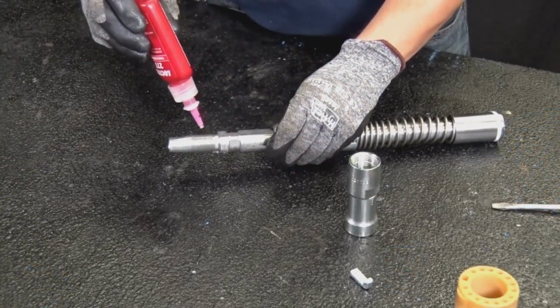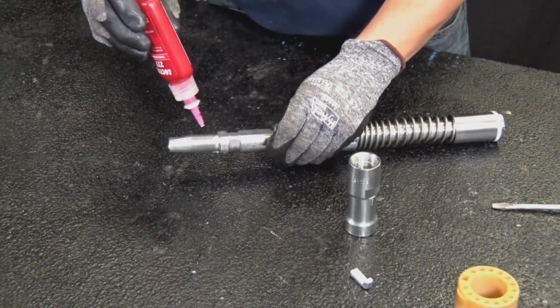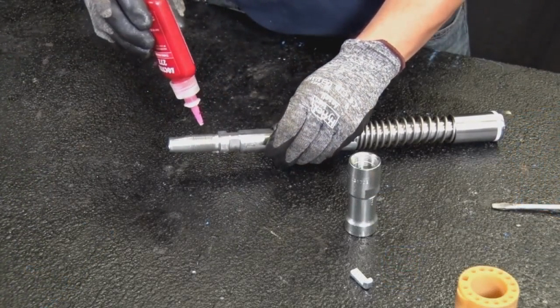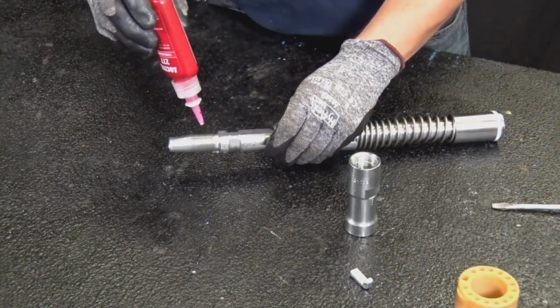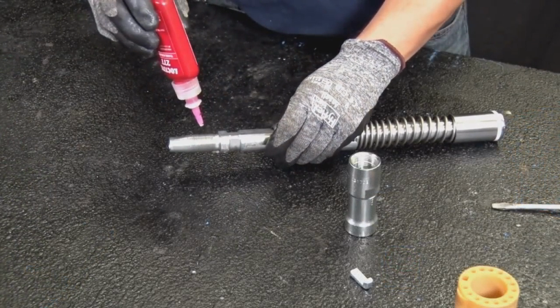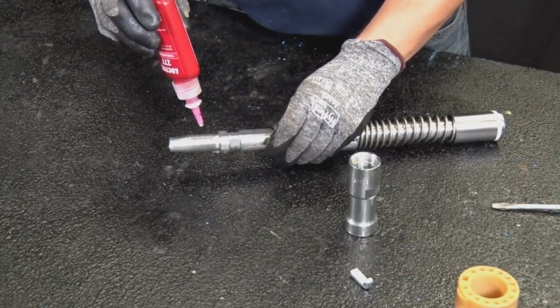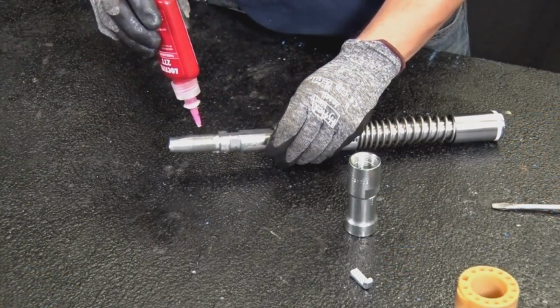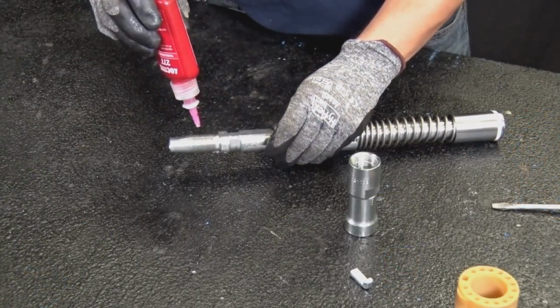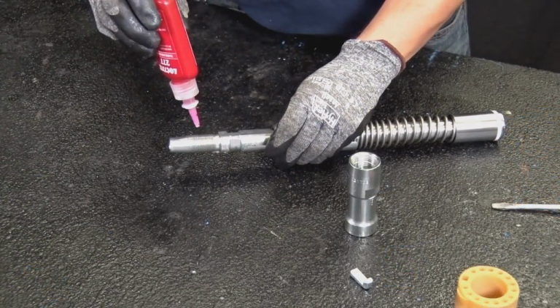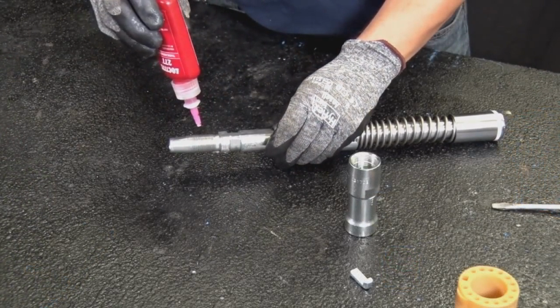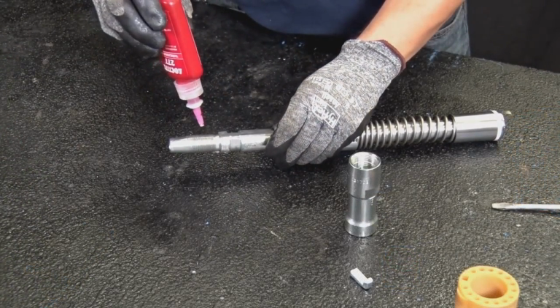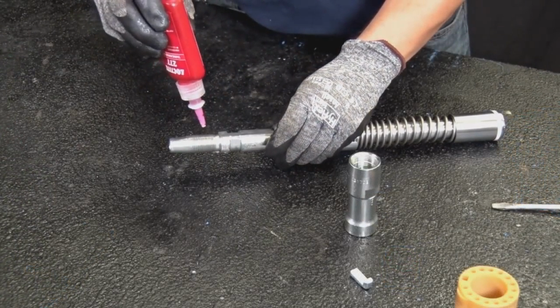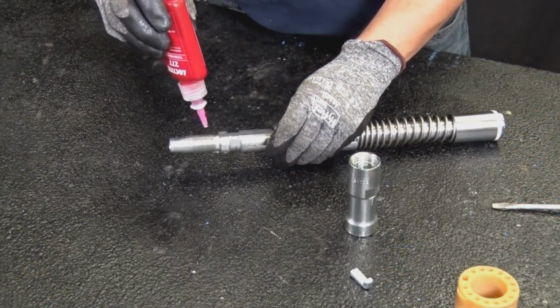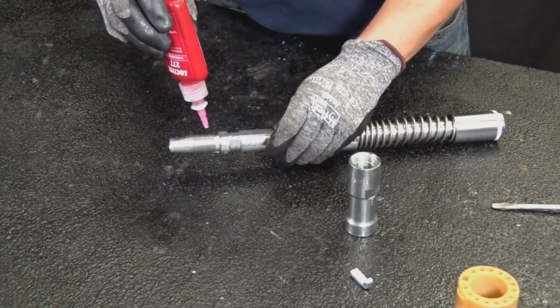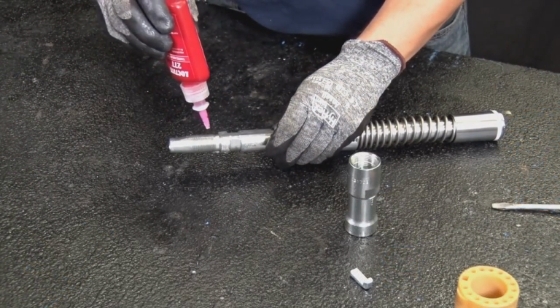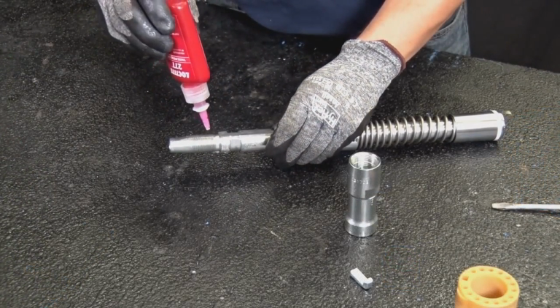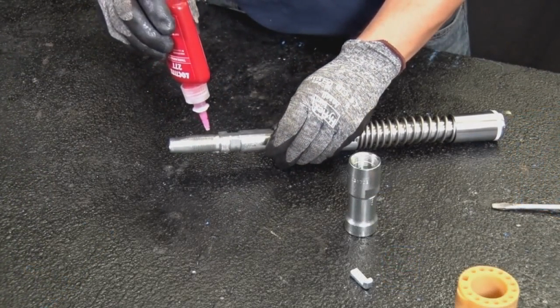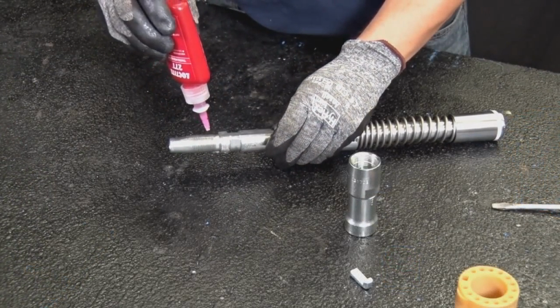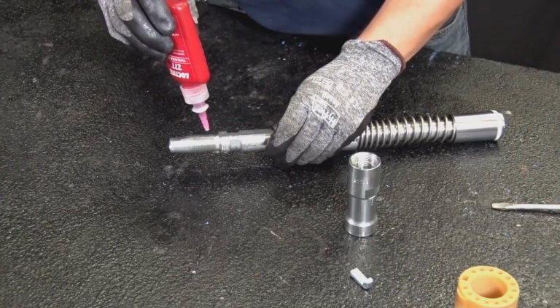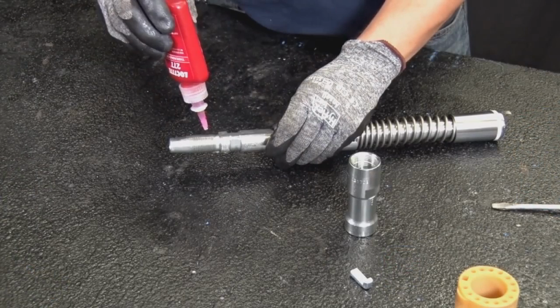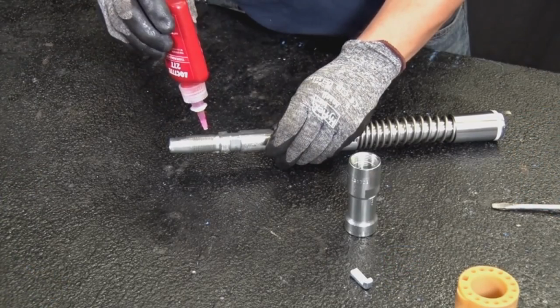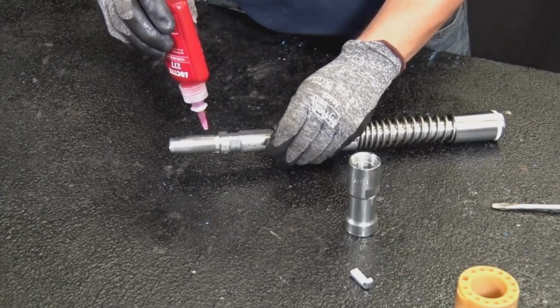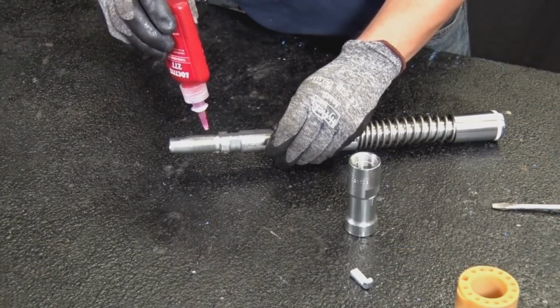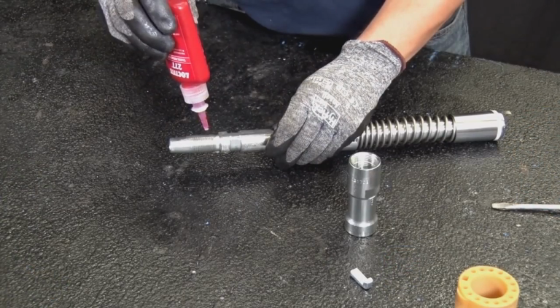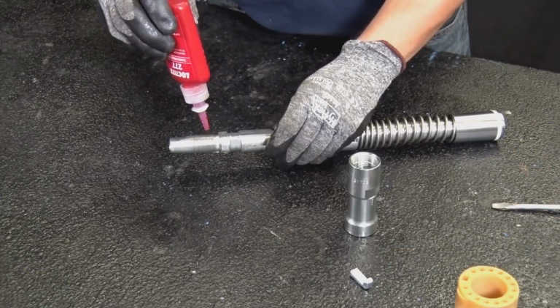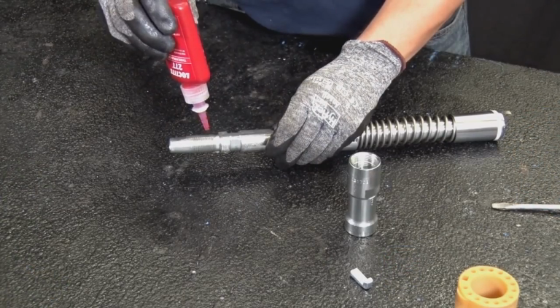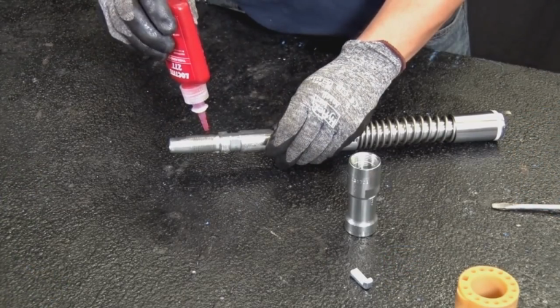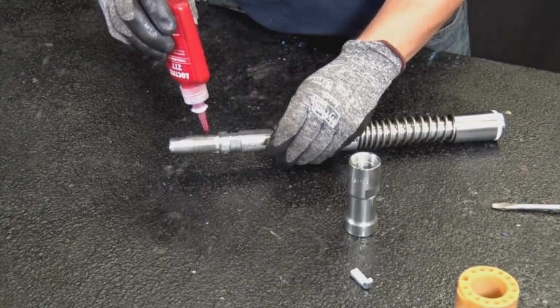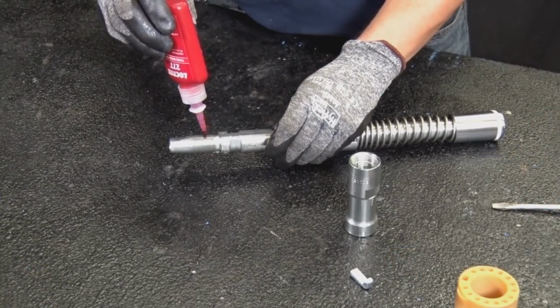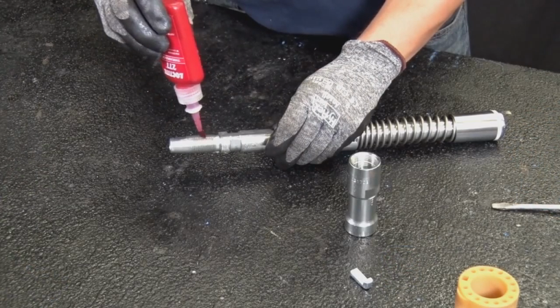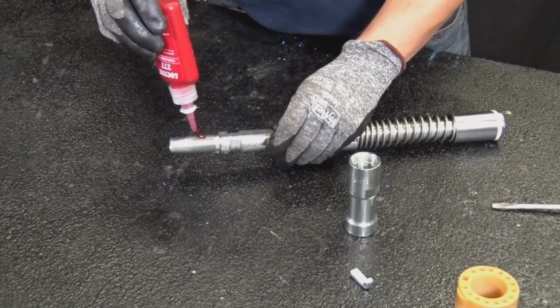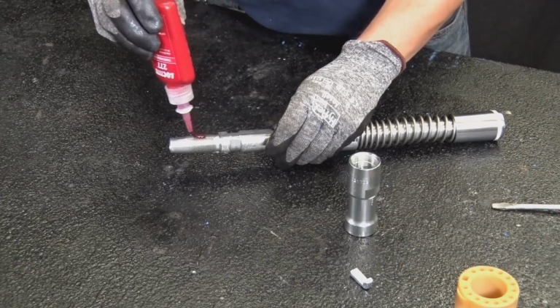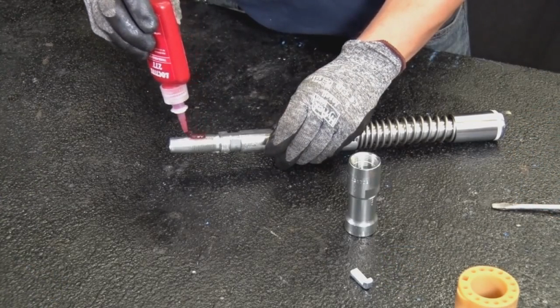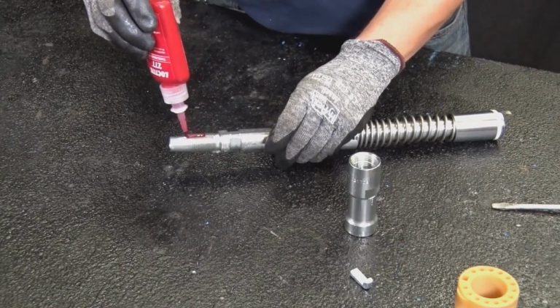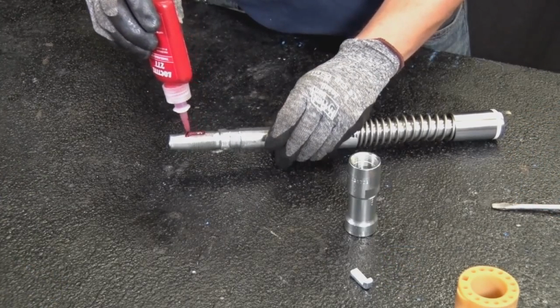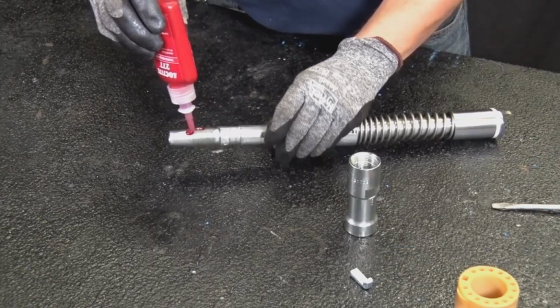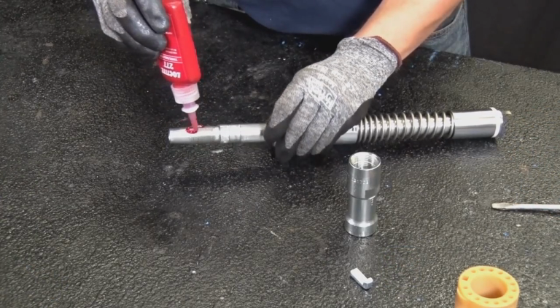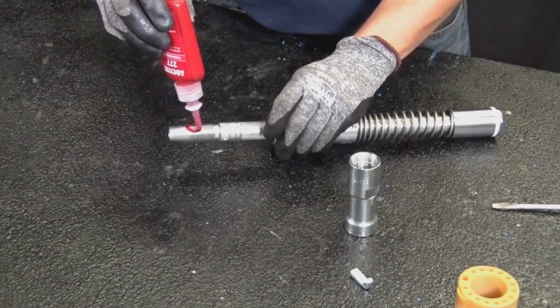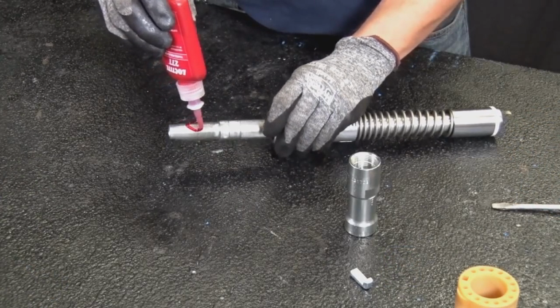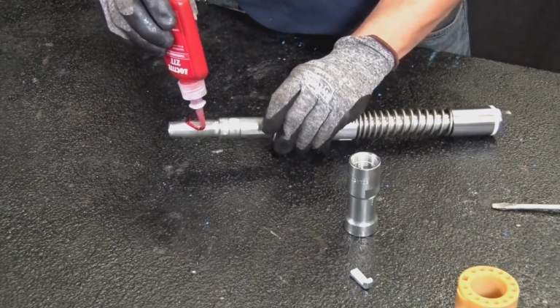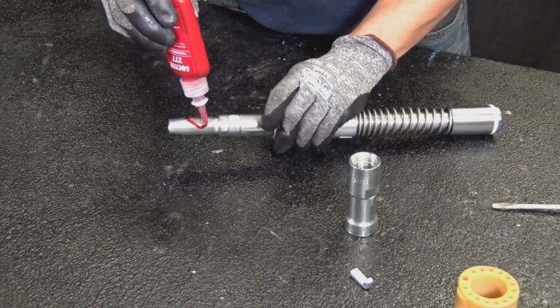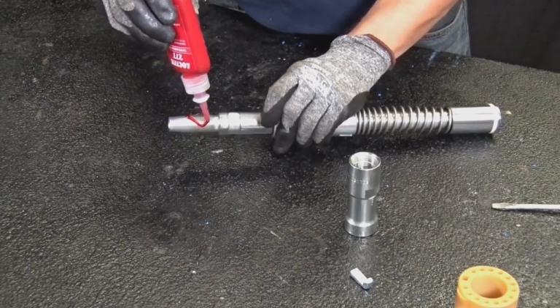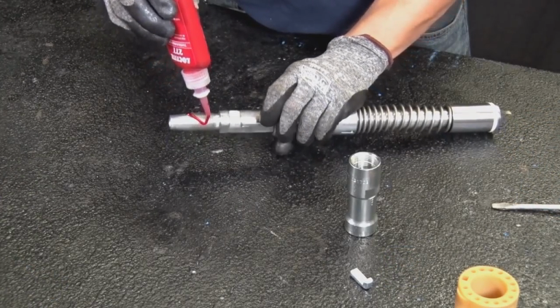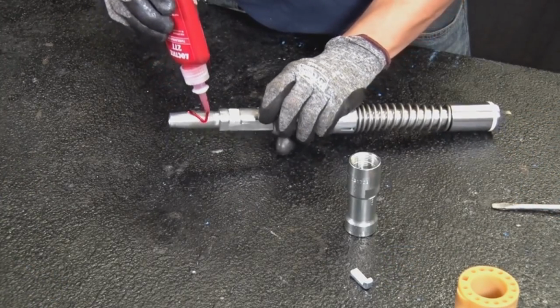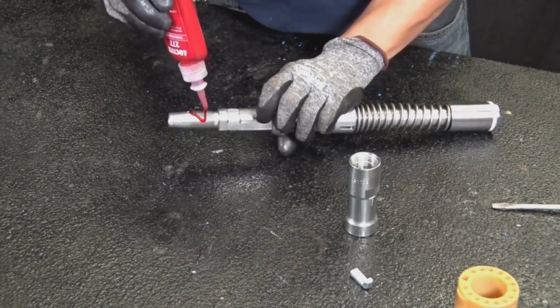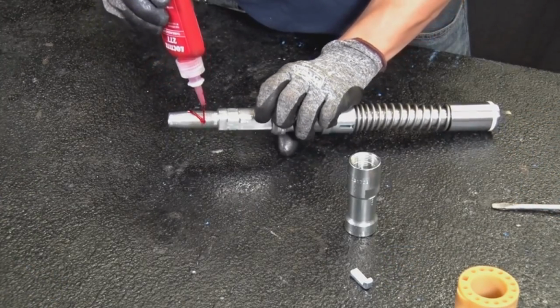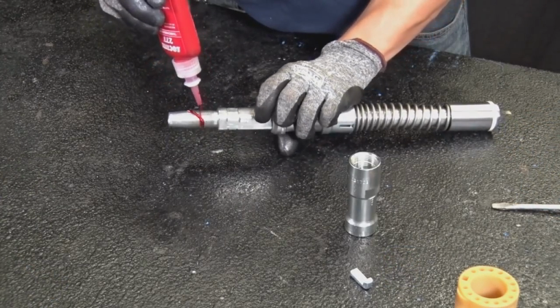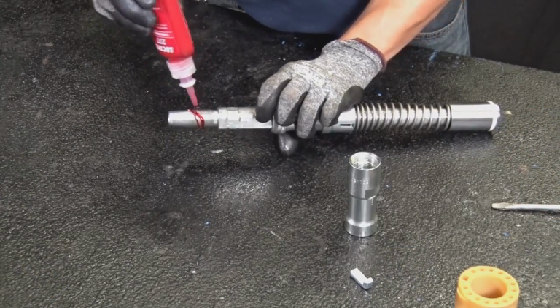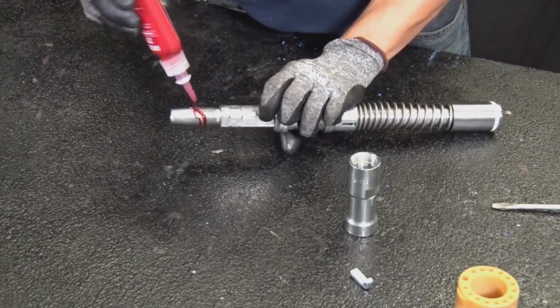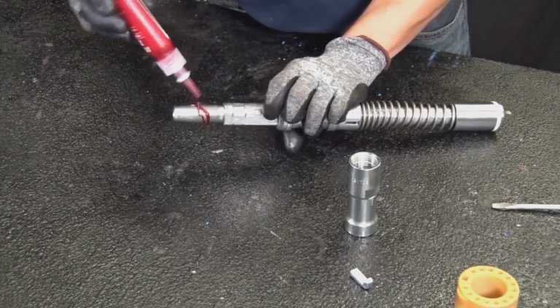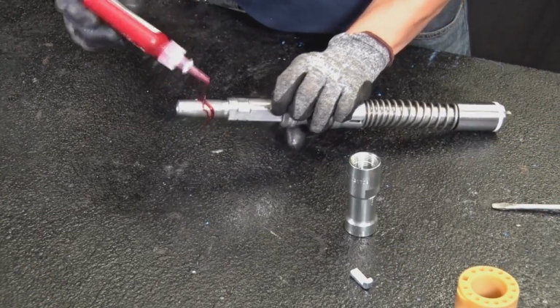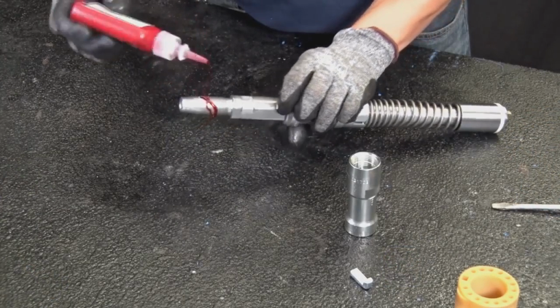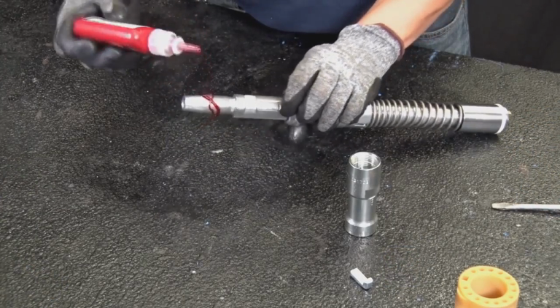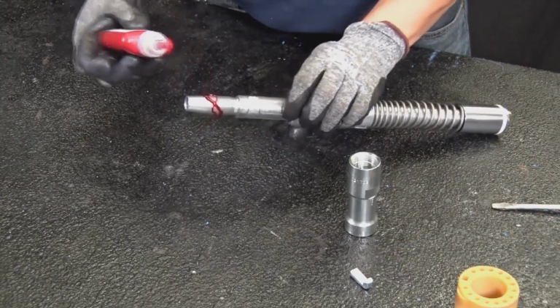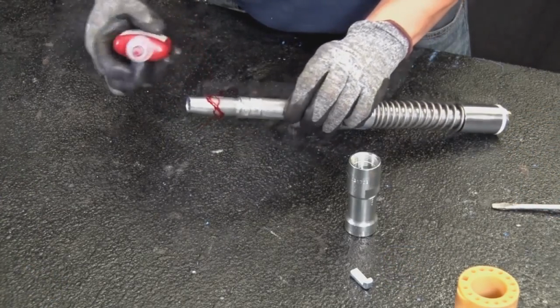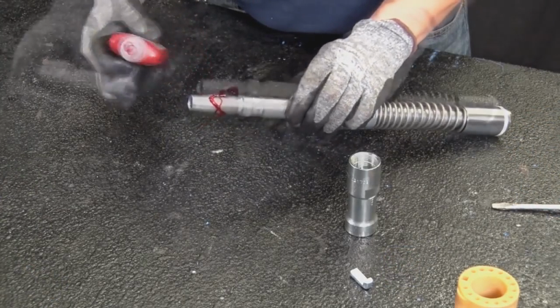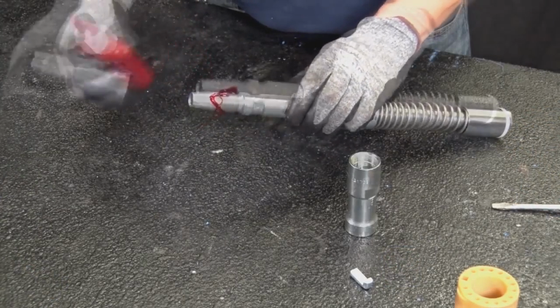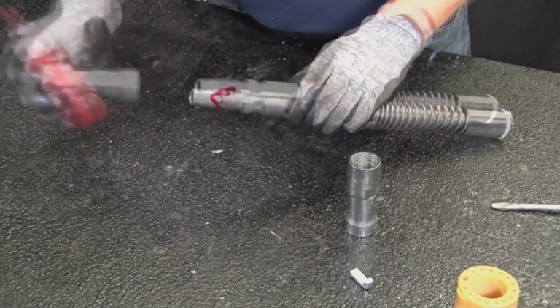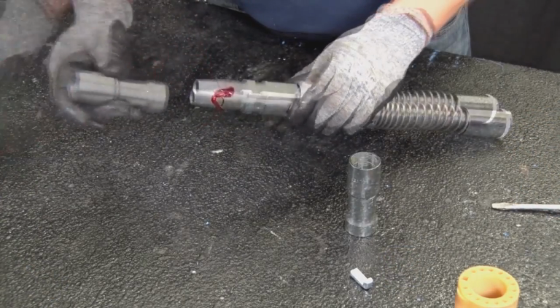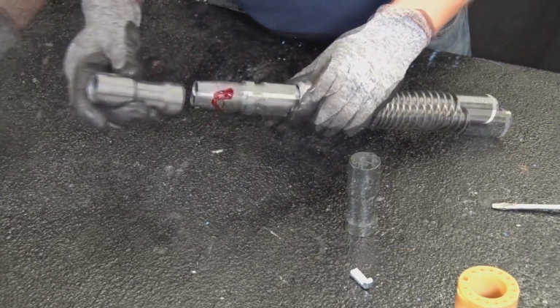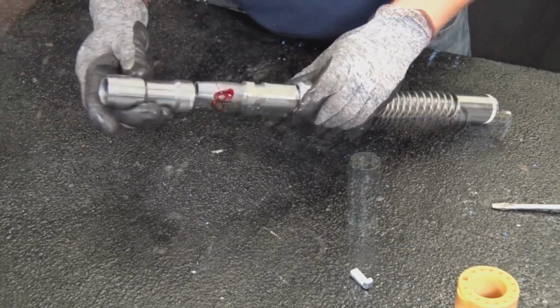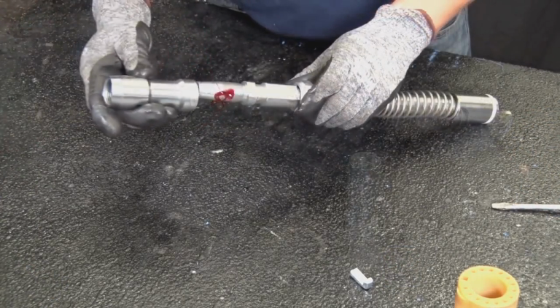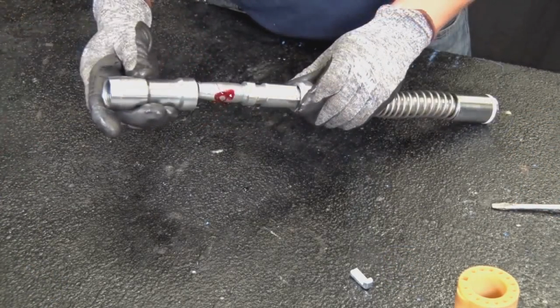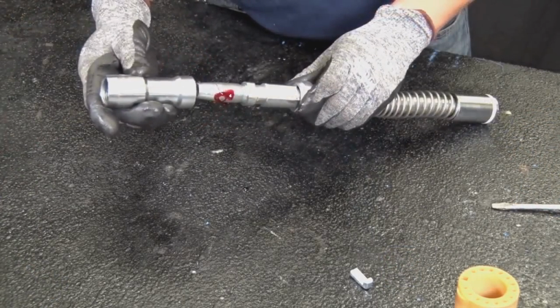Apply Loctite 271 or 277 to the control stud adapter and tighten until it fits all the way onto the control stud.